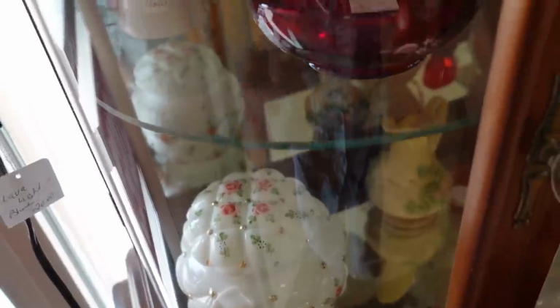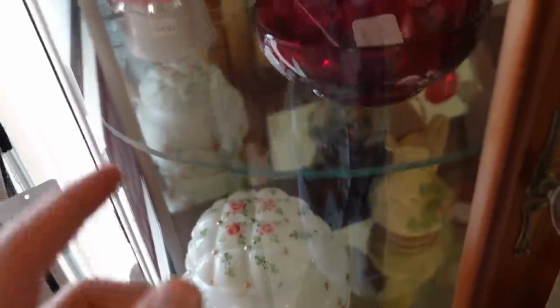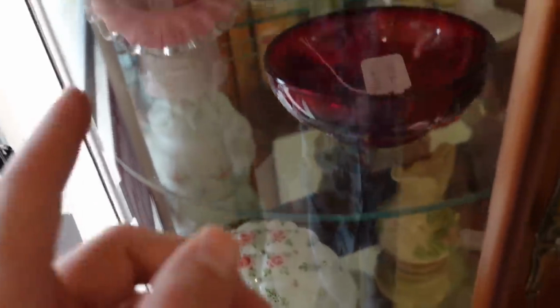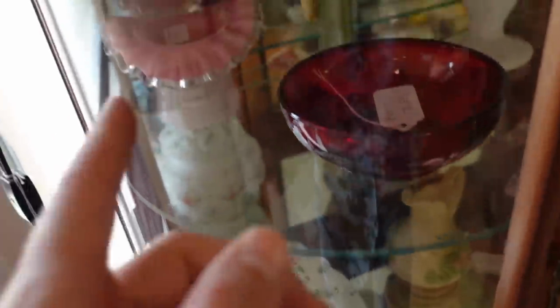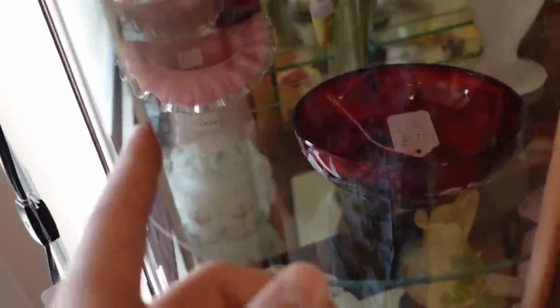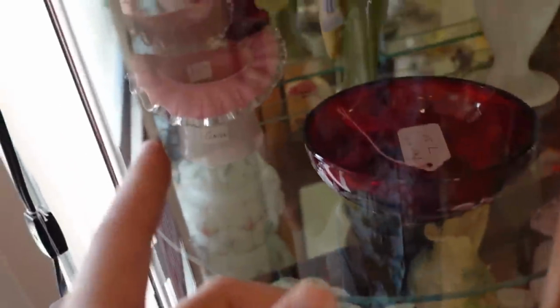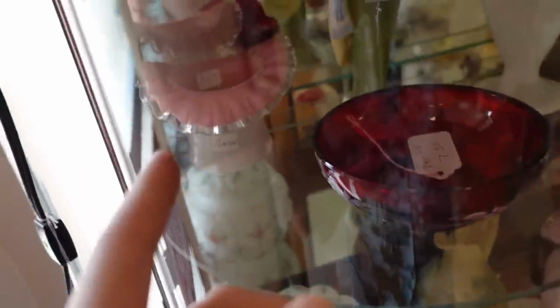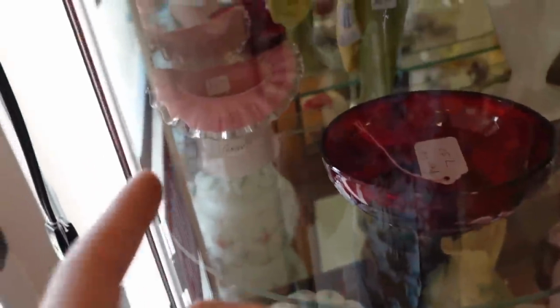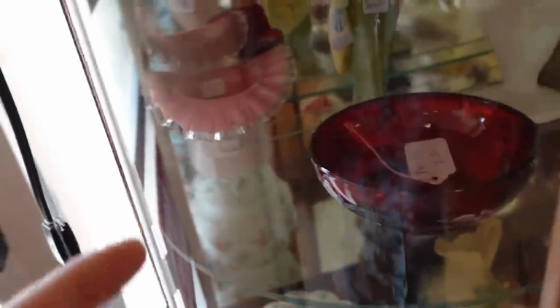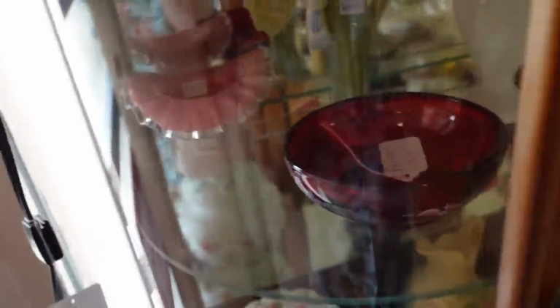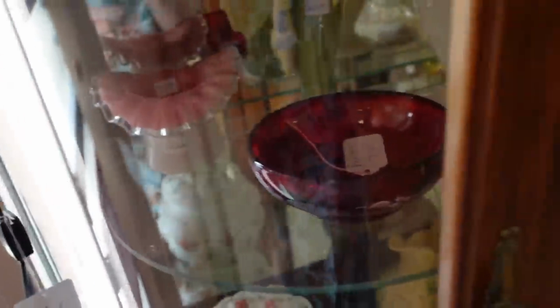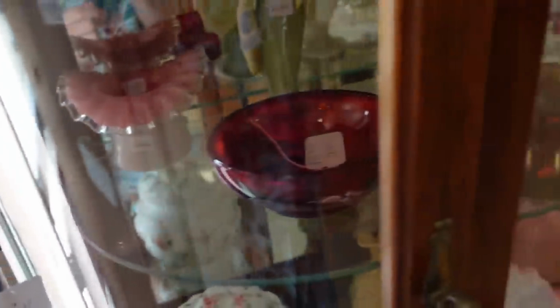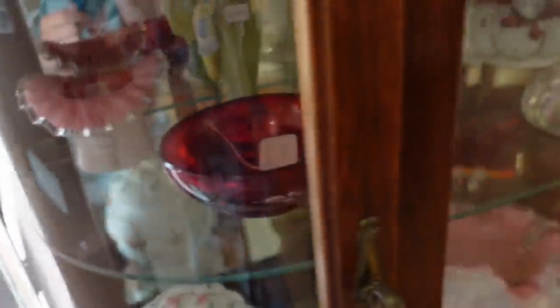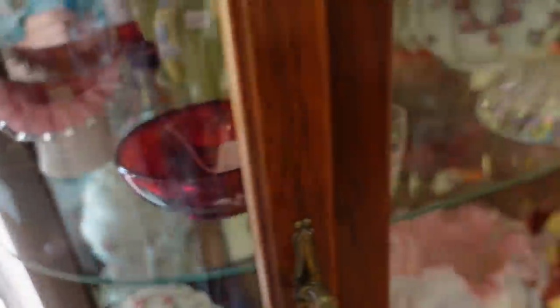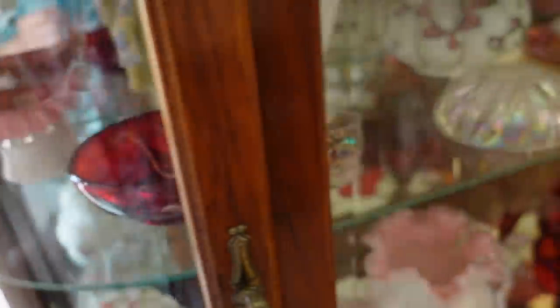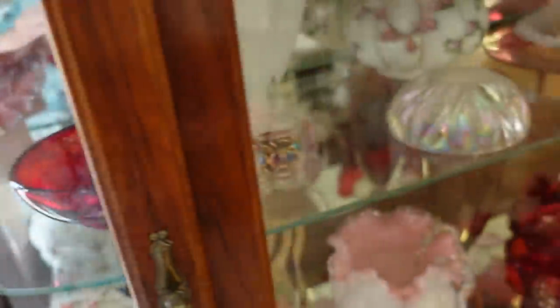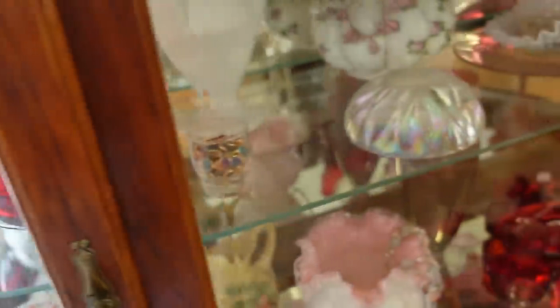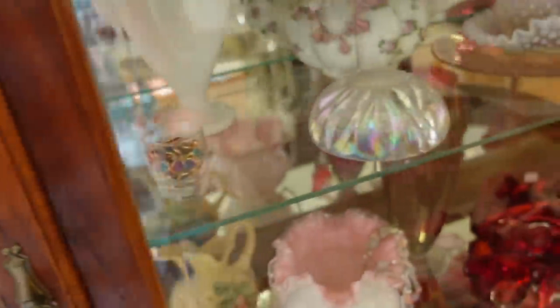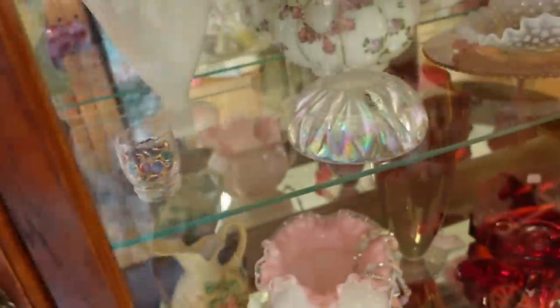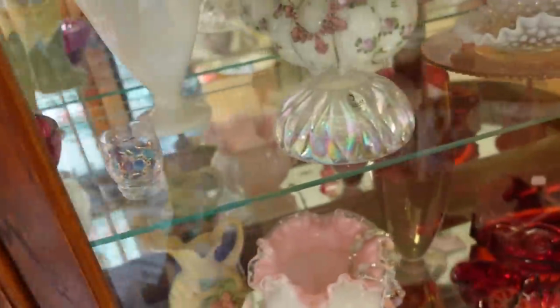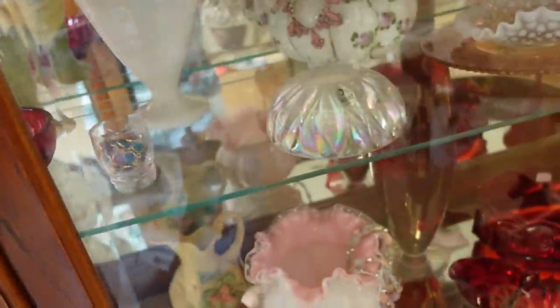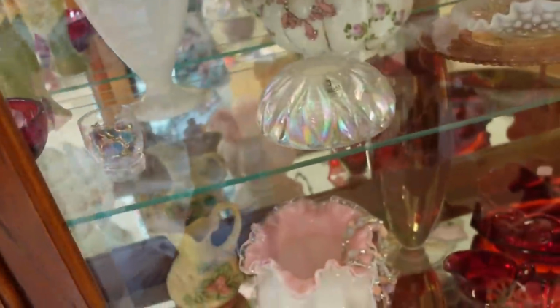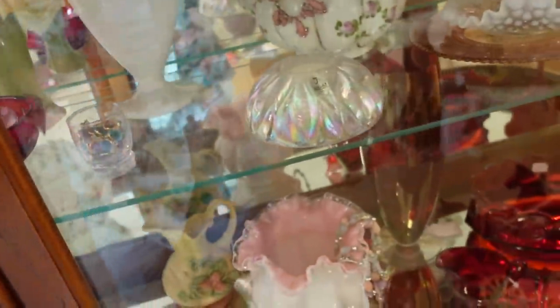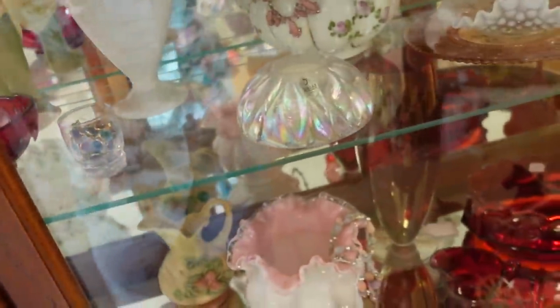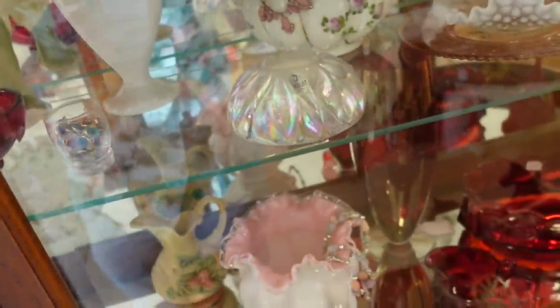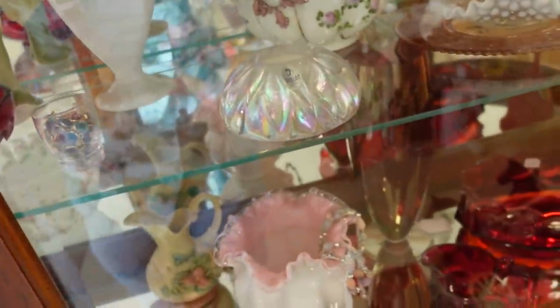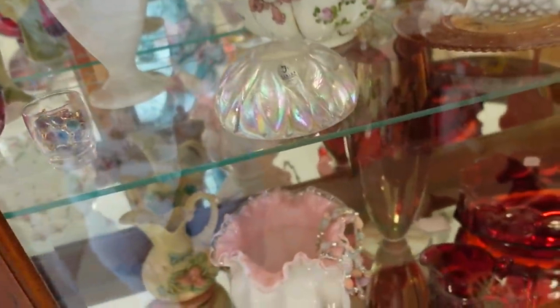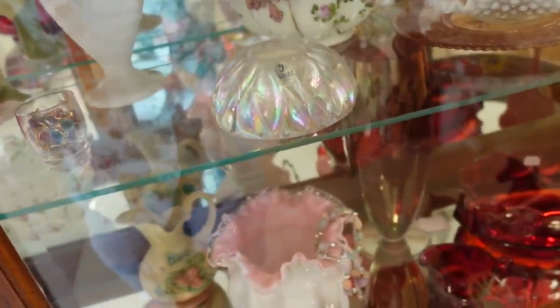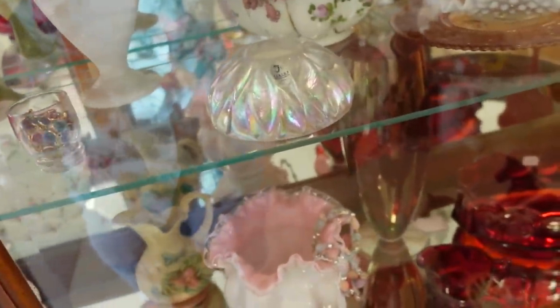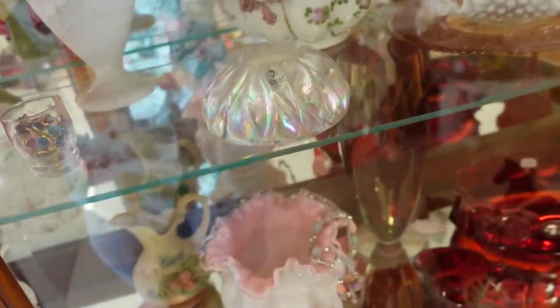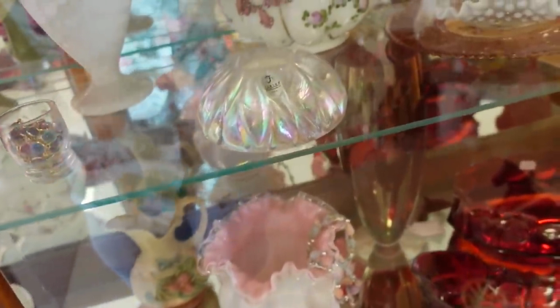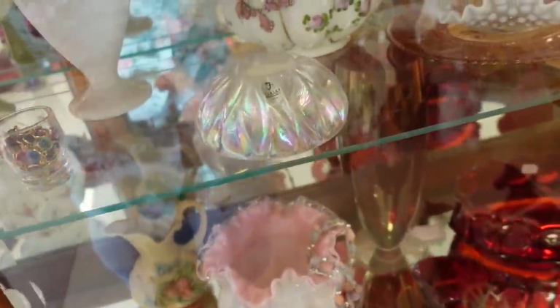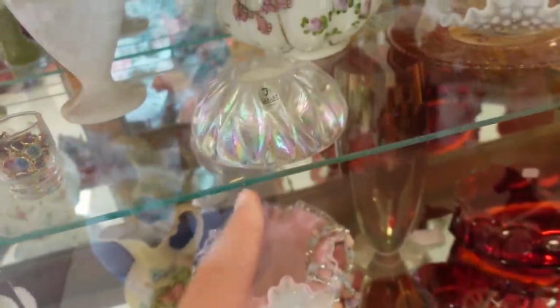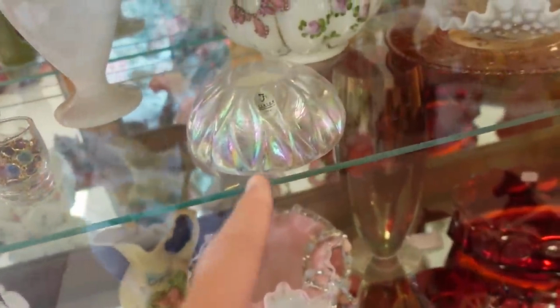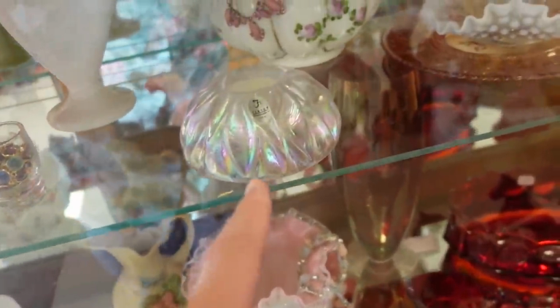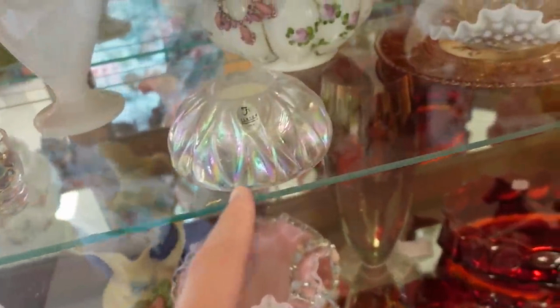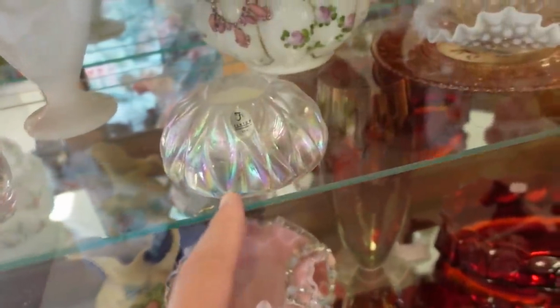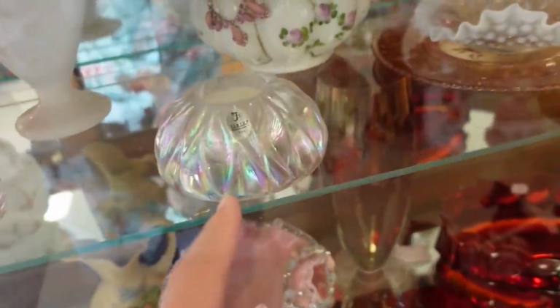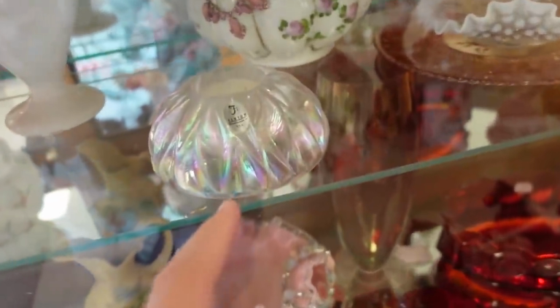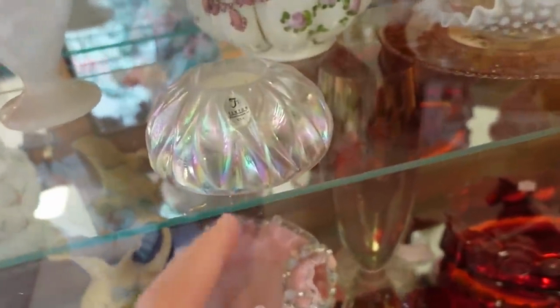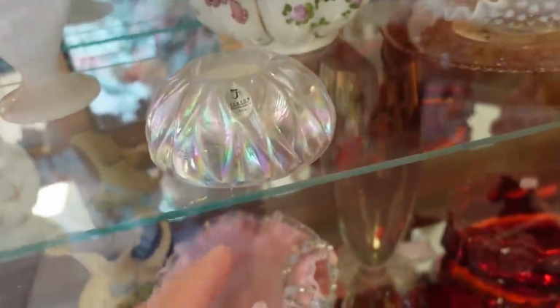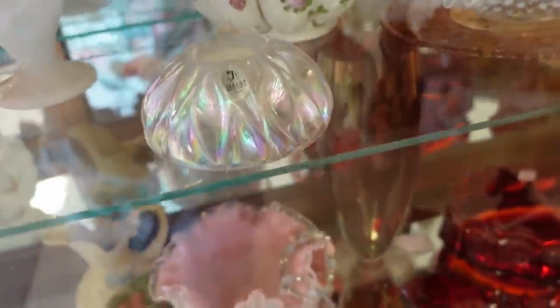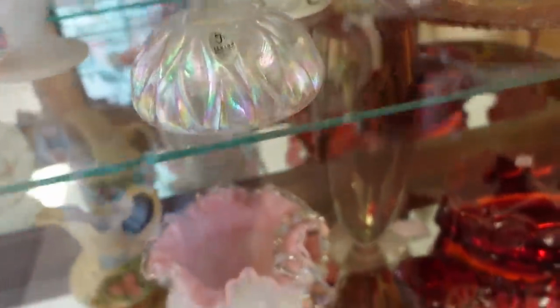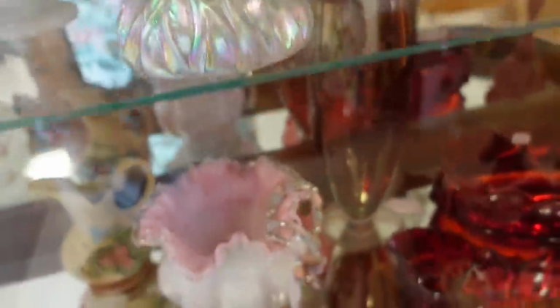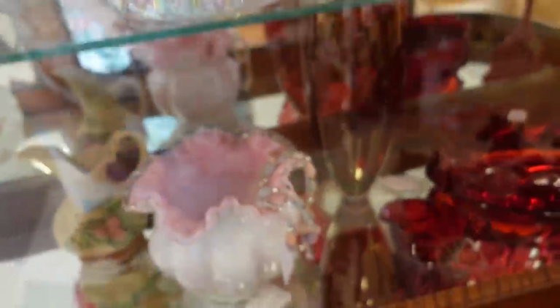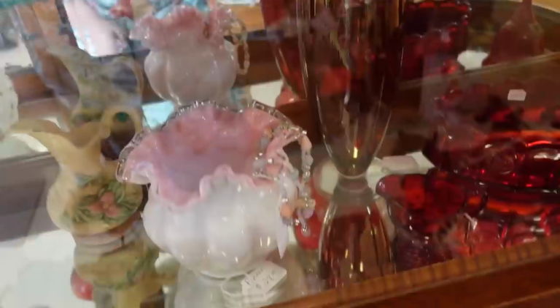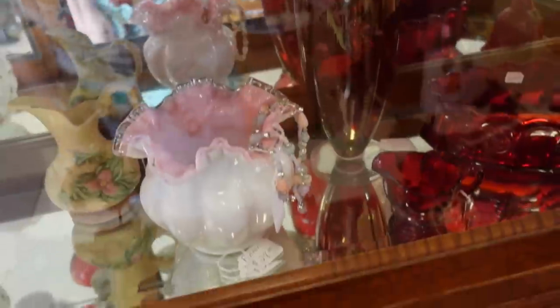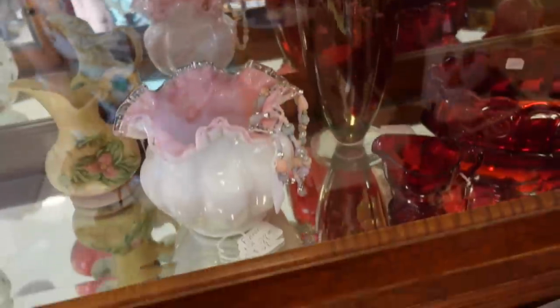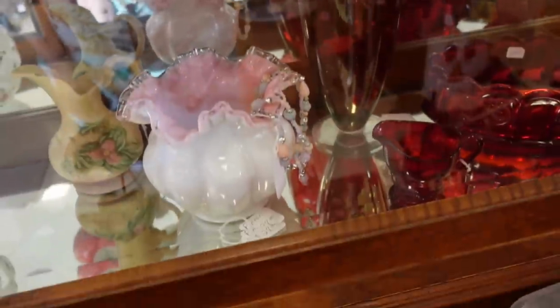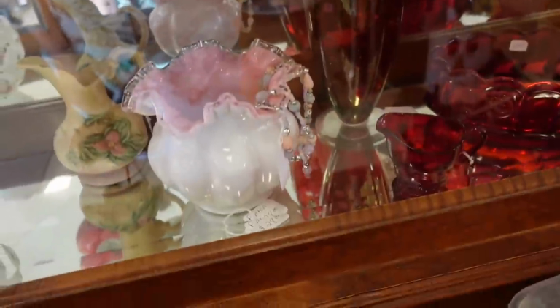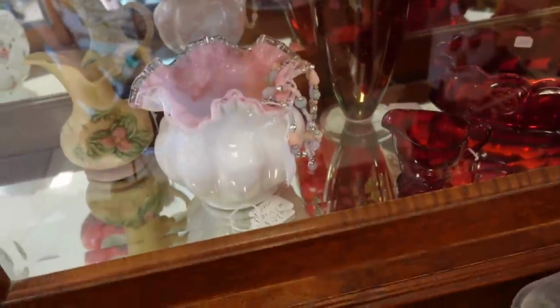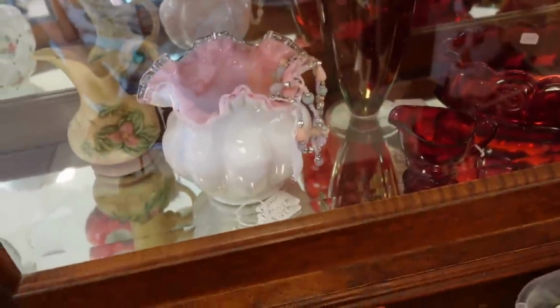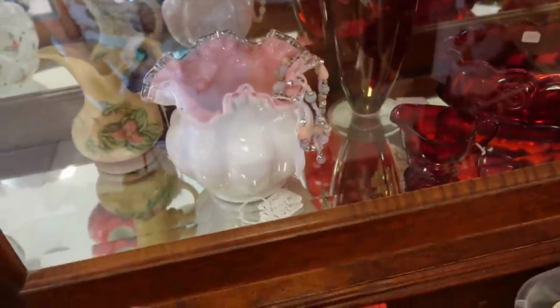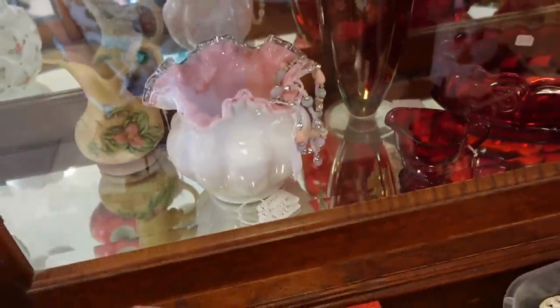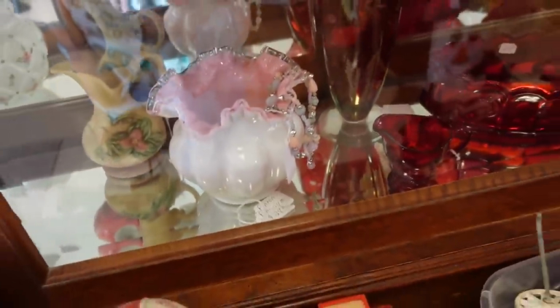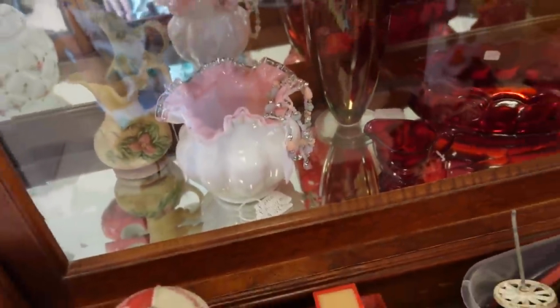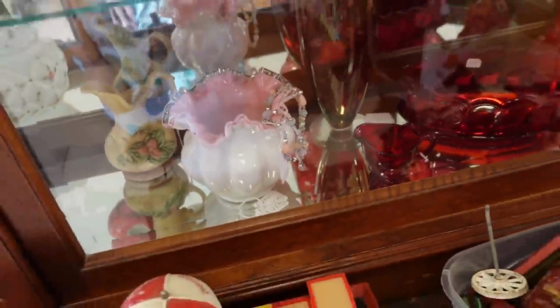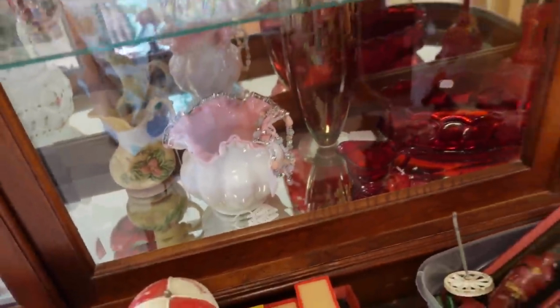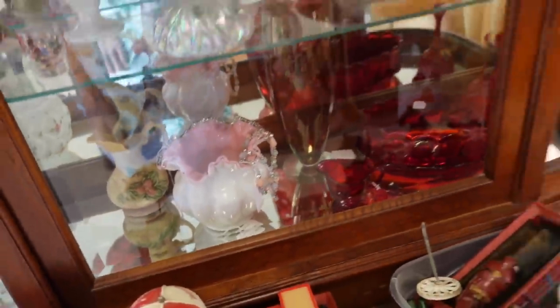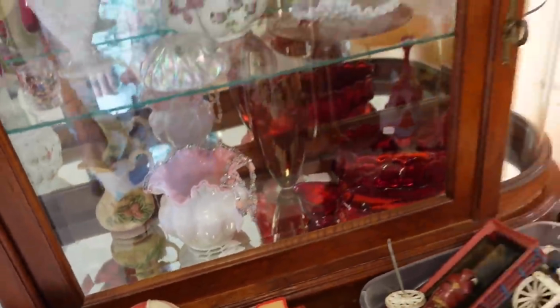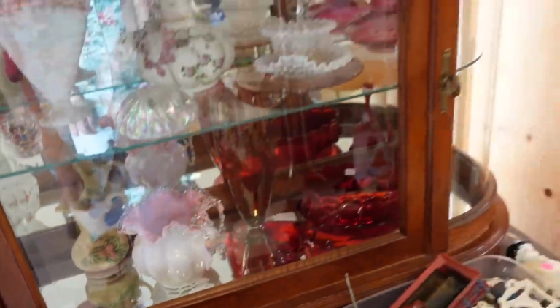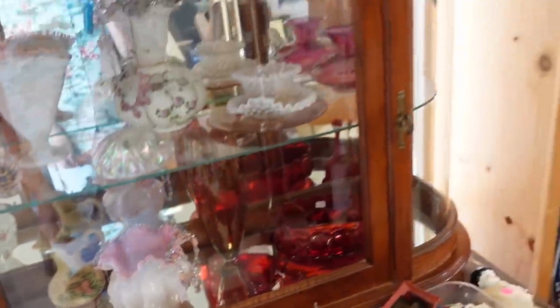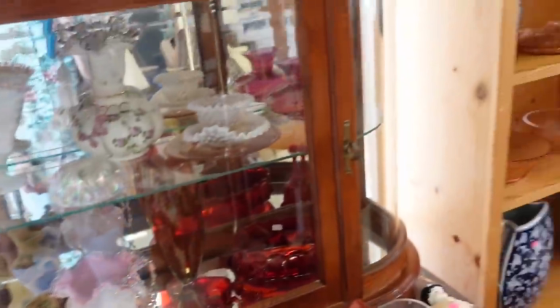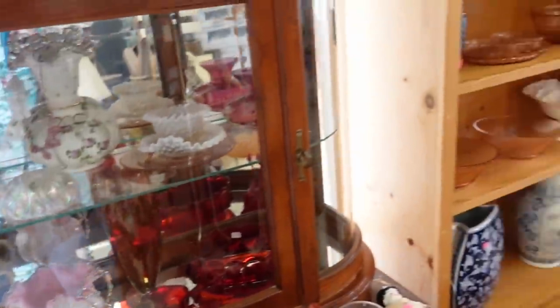They have this biscuit jar here. That is Consolidated Glass Company, and it is I think $25. I just can't read it, it's all scribbled. But I love that pattern — it has like the little quilted glass with the painted on it, it's just so pretty. And there's a Fenton up here, there's a little candle there. But I am going to get those other two.